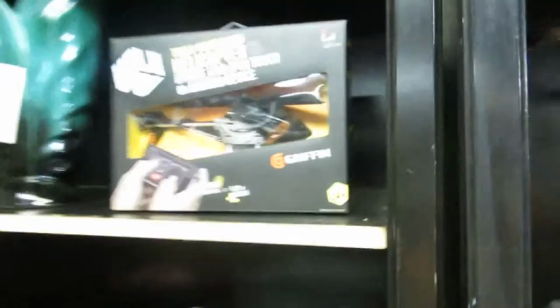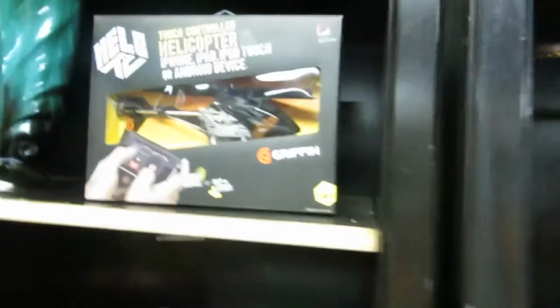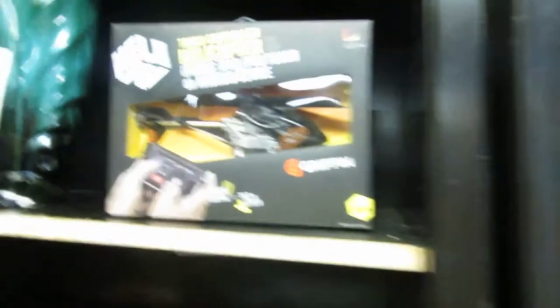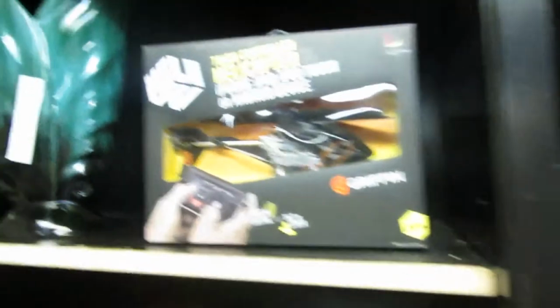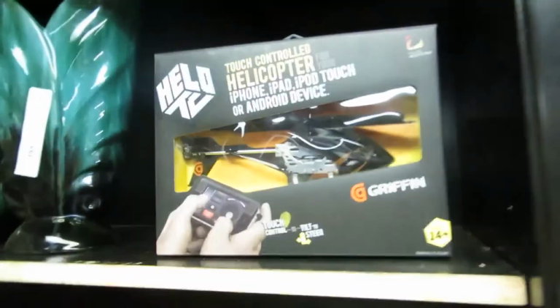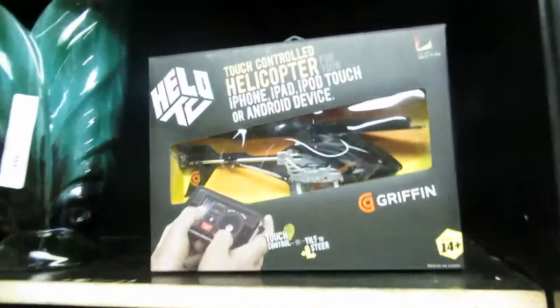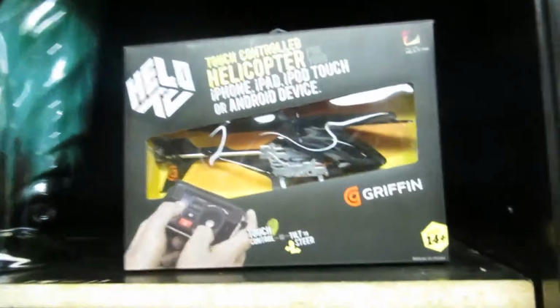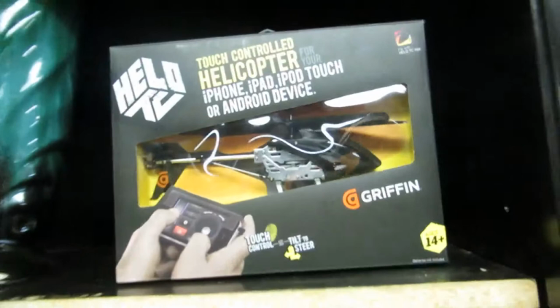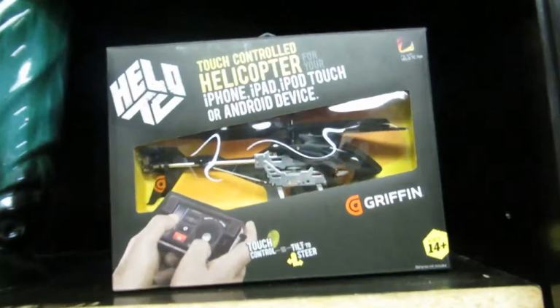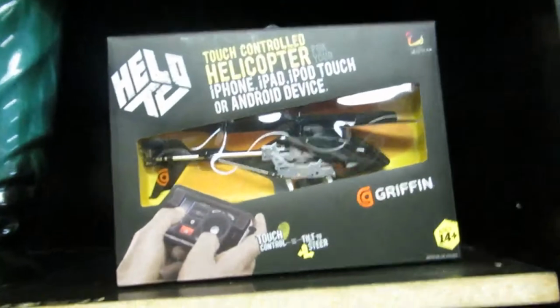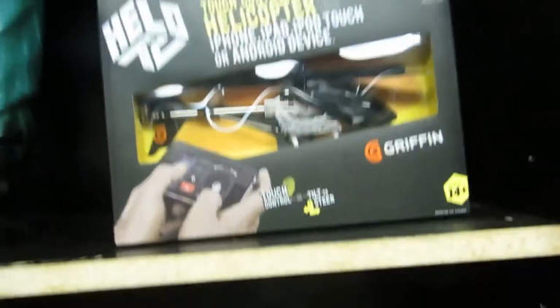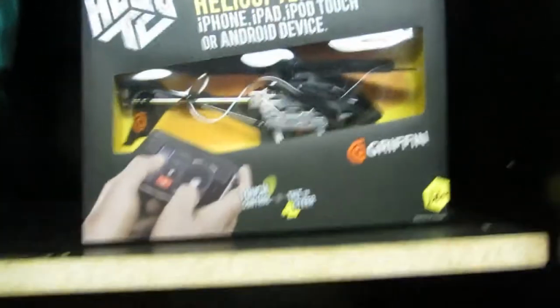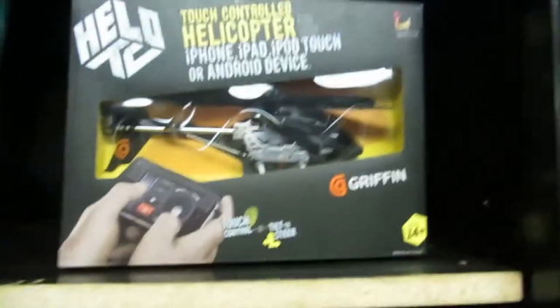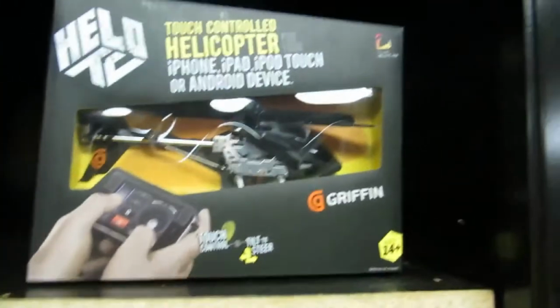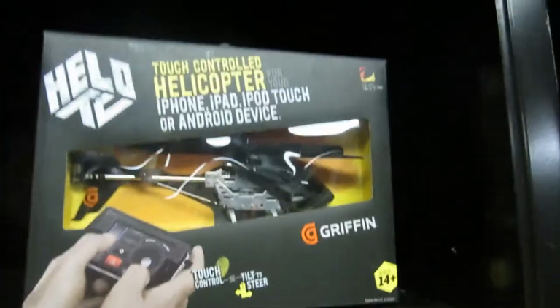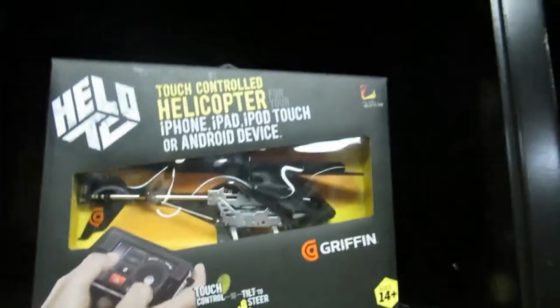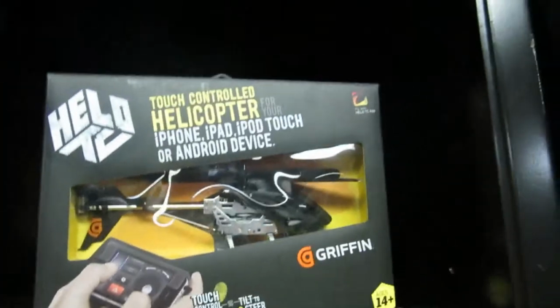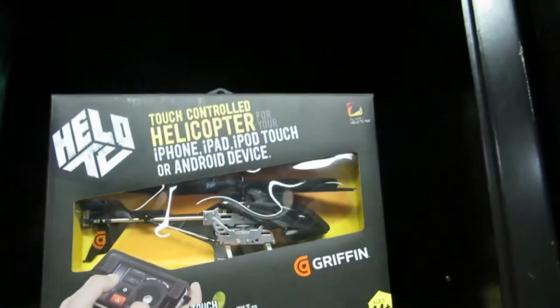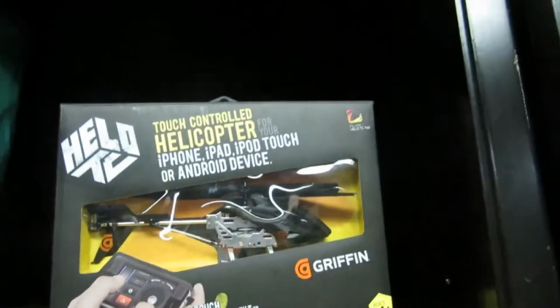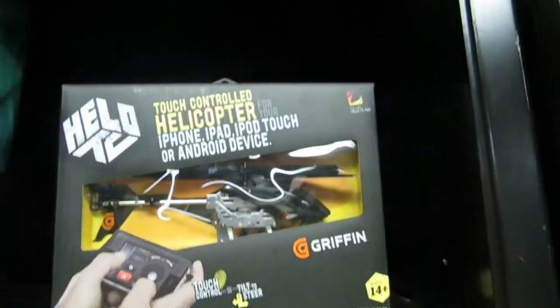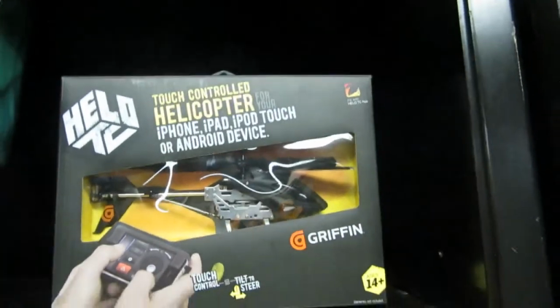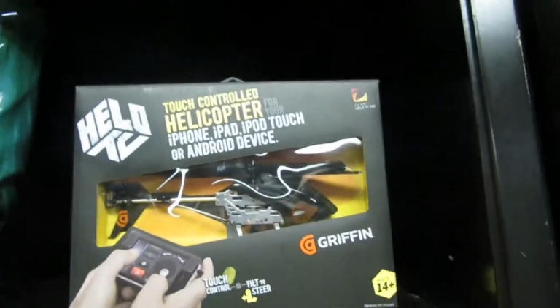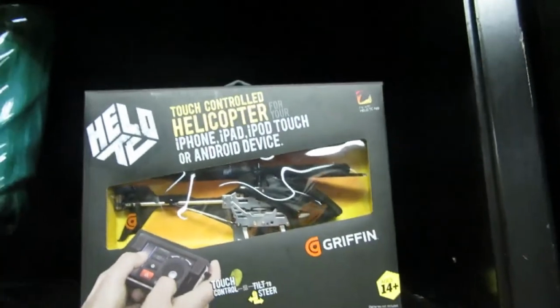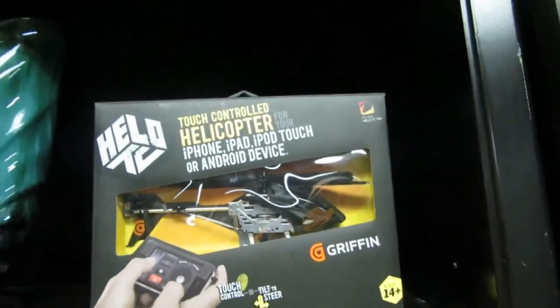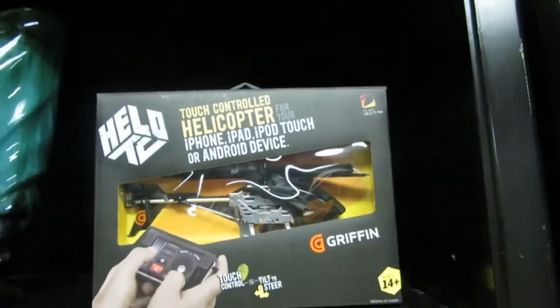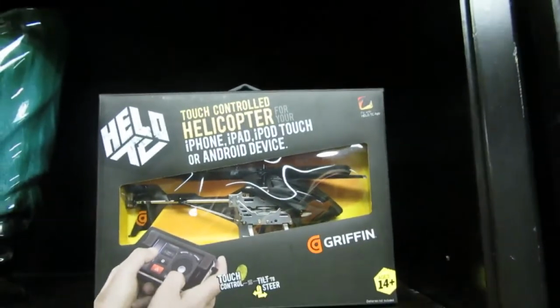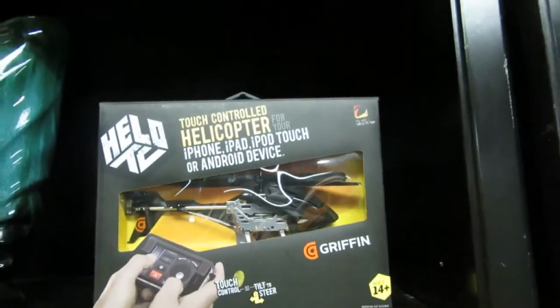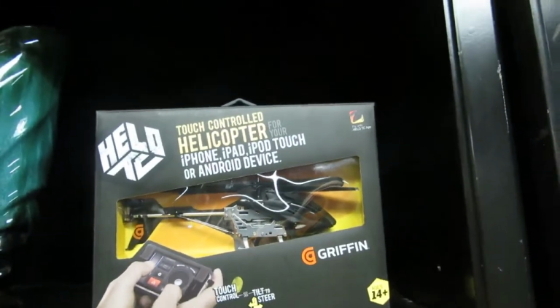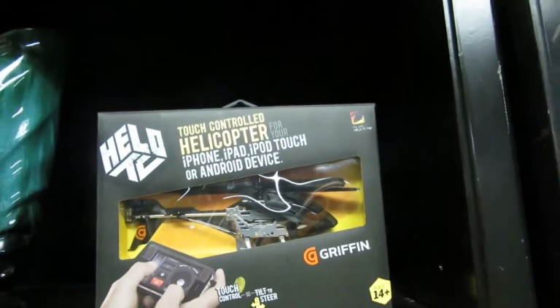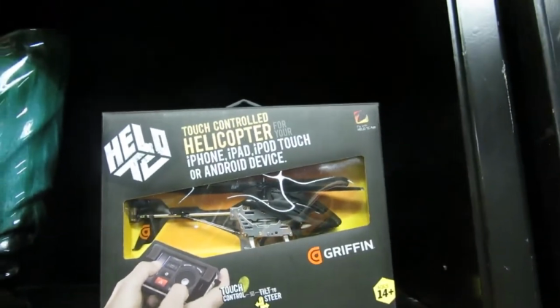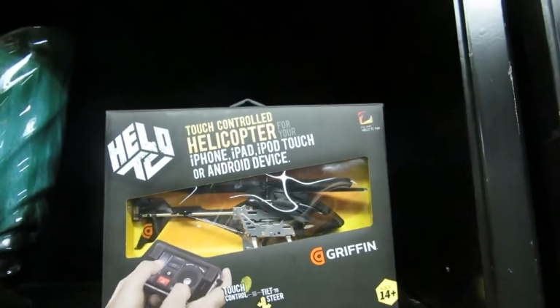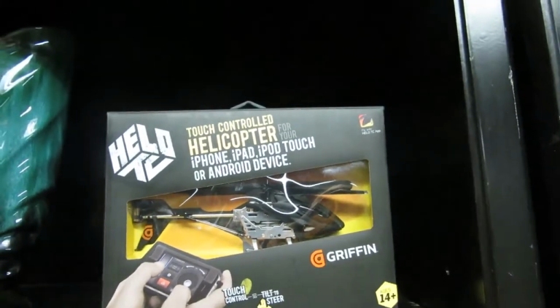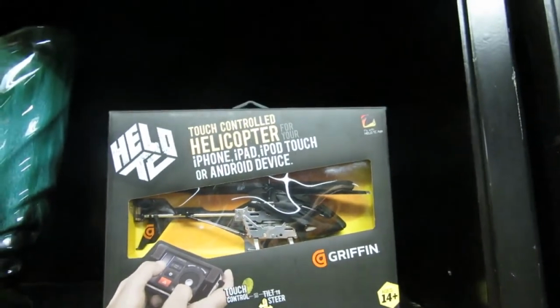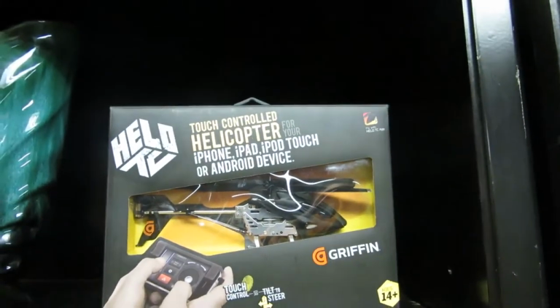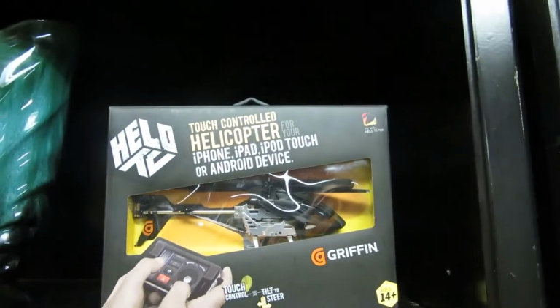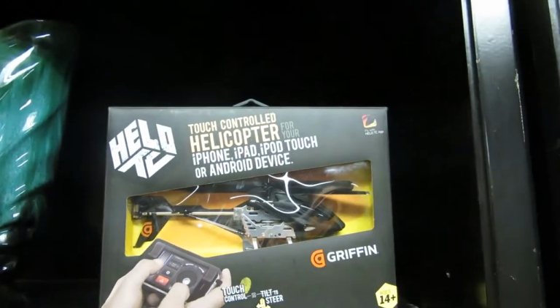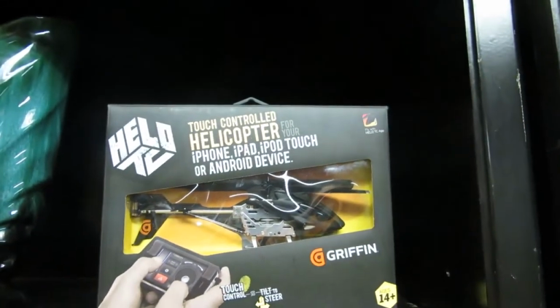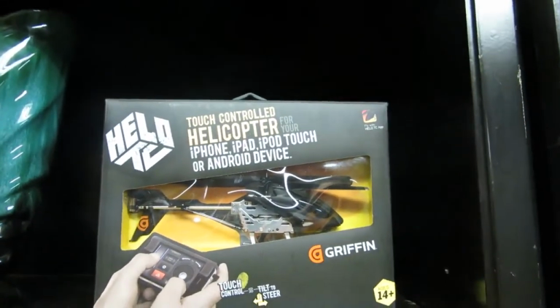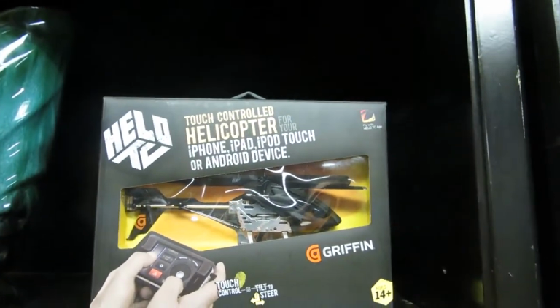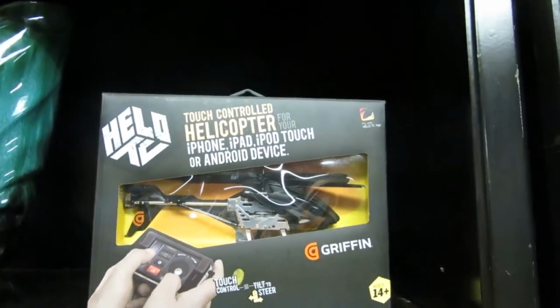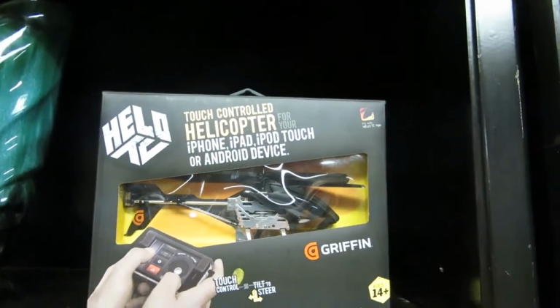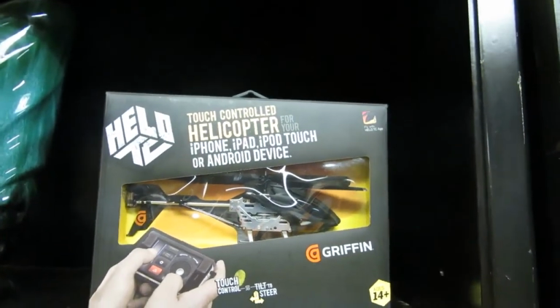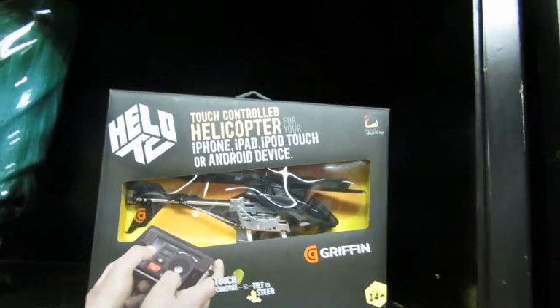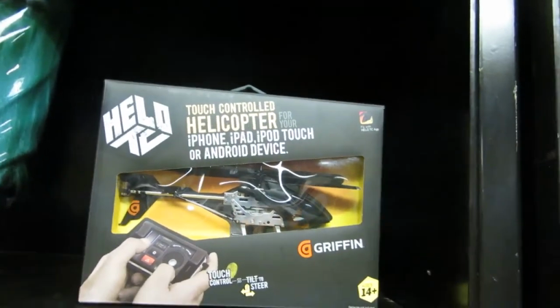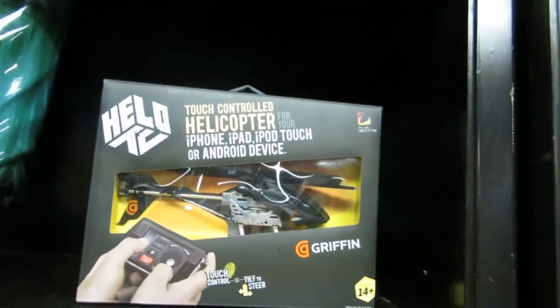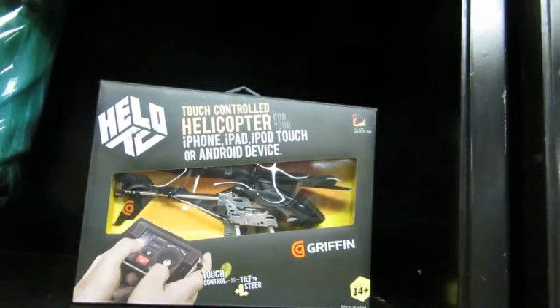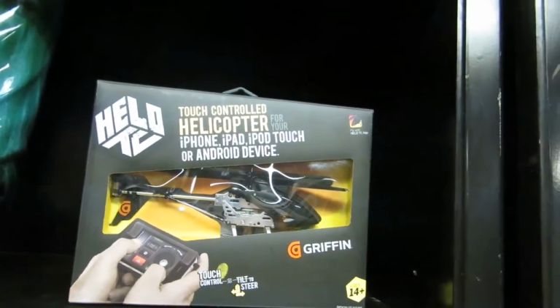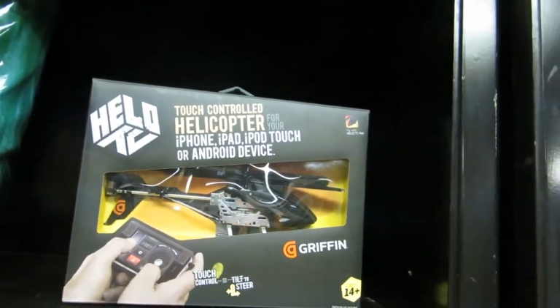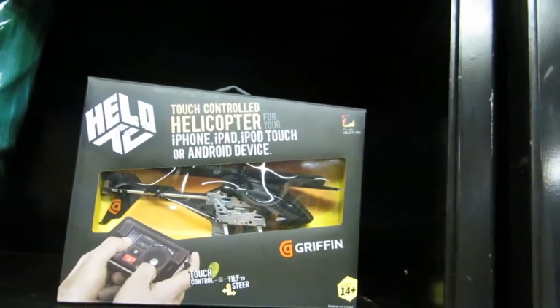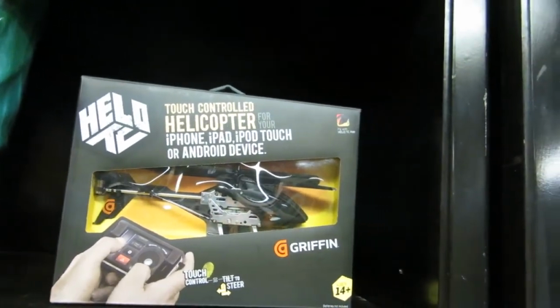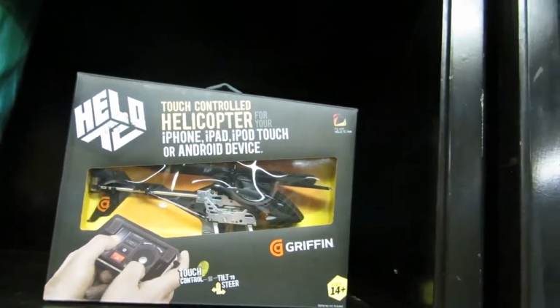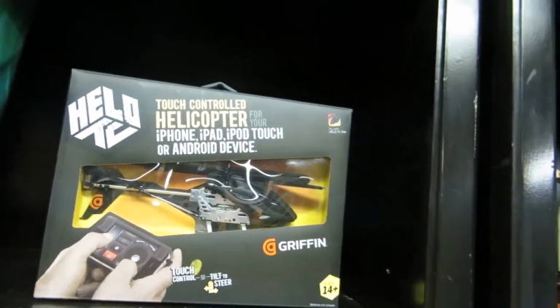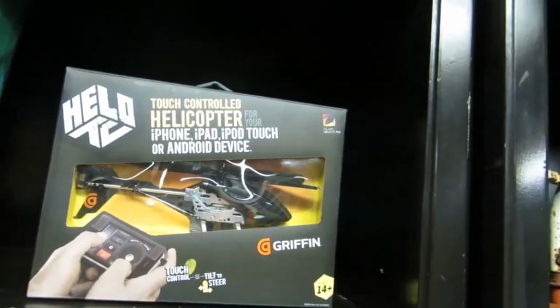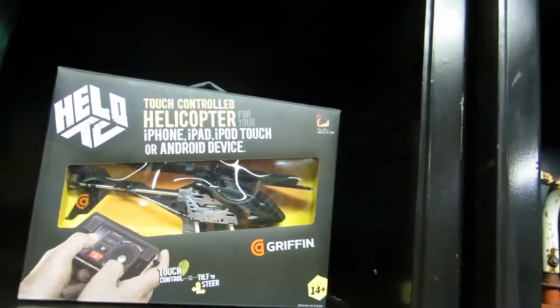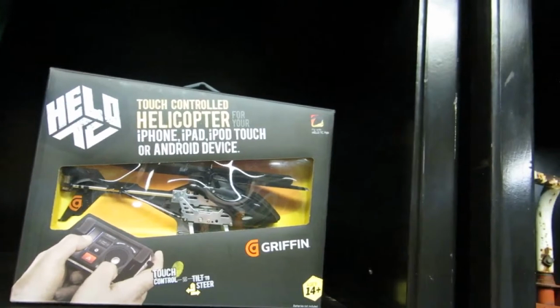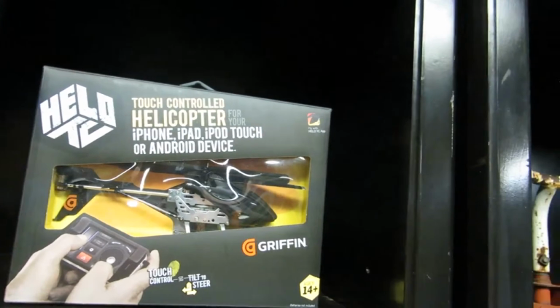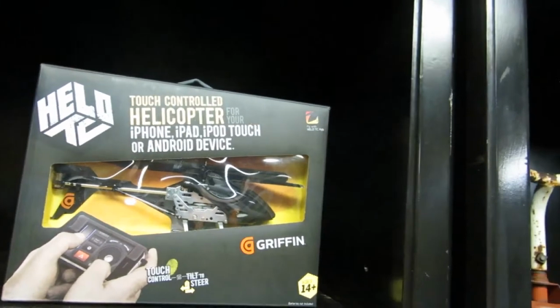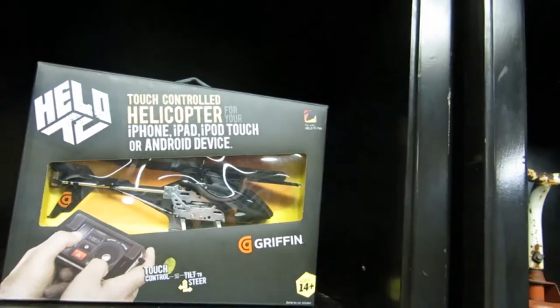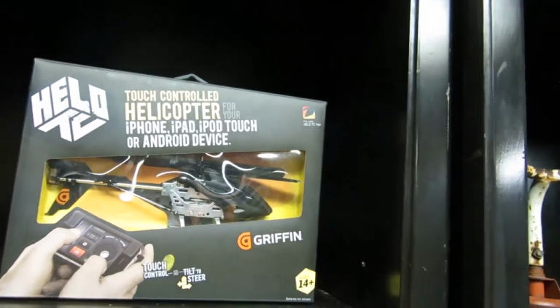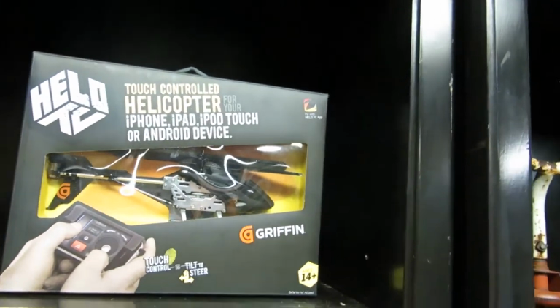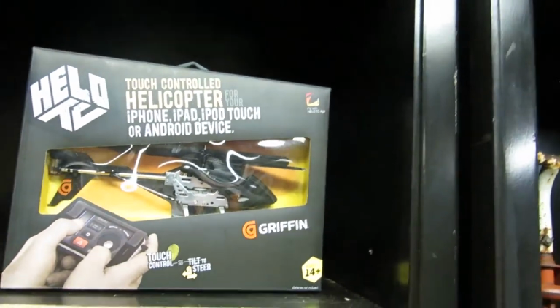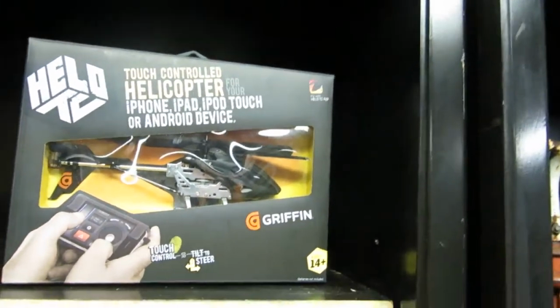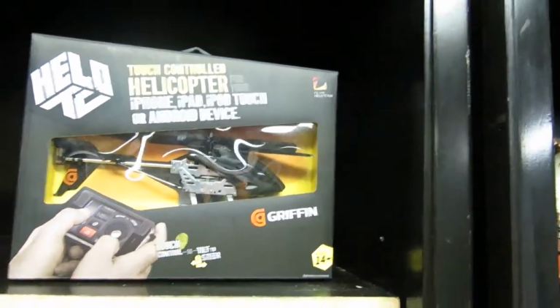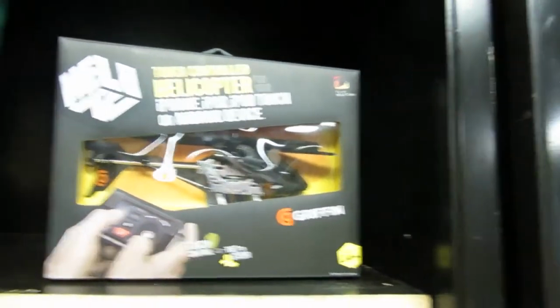We have a helicopter controlled by your iPad, iPod Touch, or Android device. It's a Griffin — one control thing, so you can make it fly.